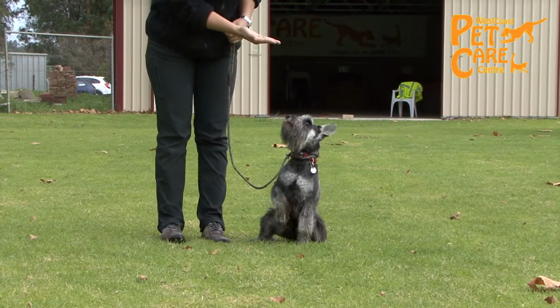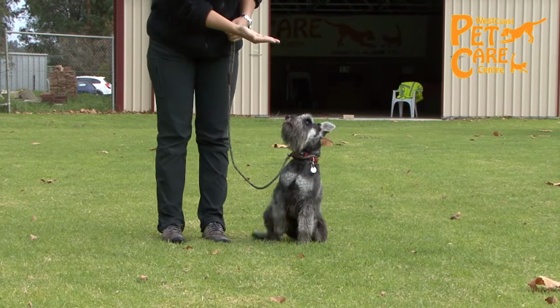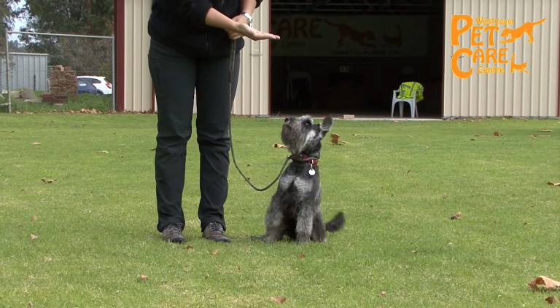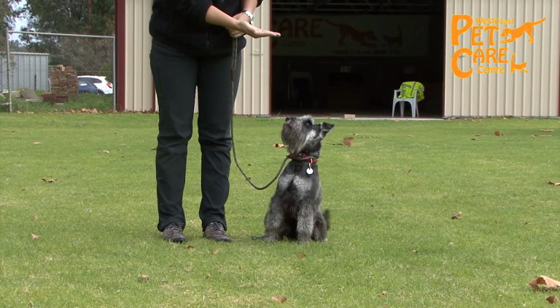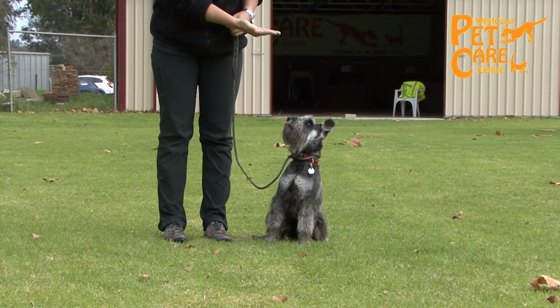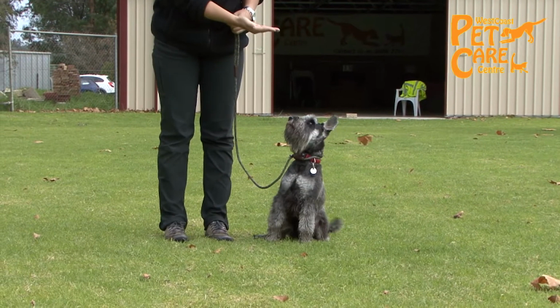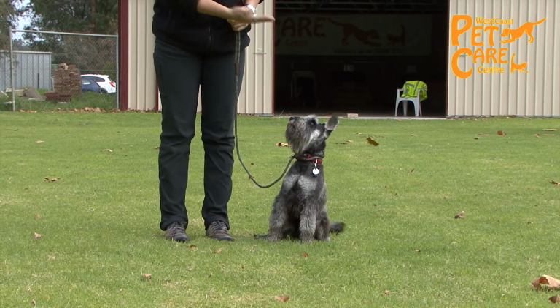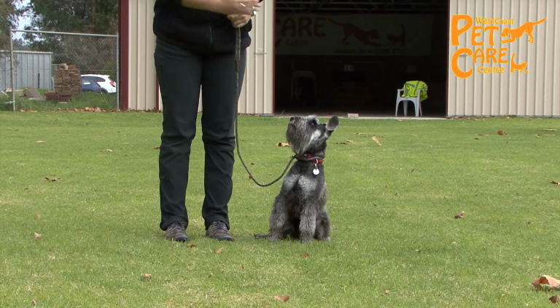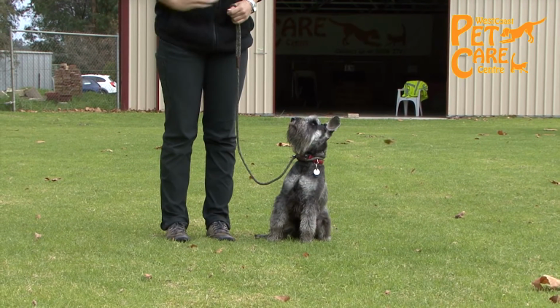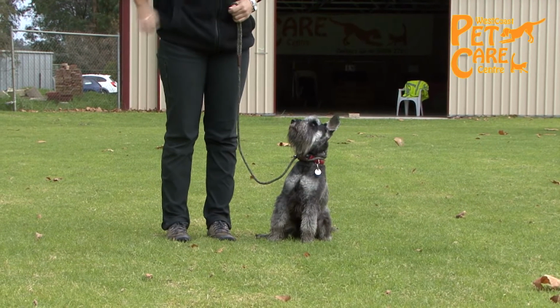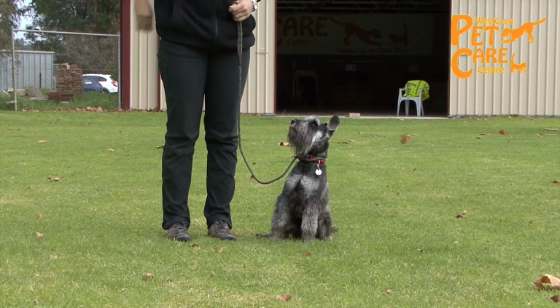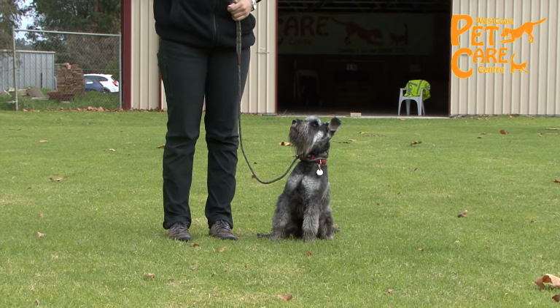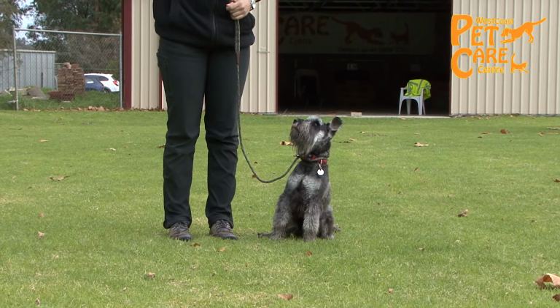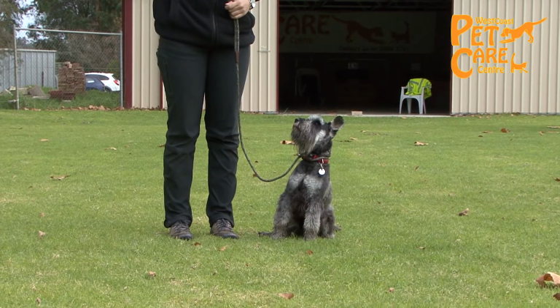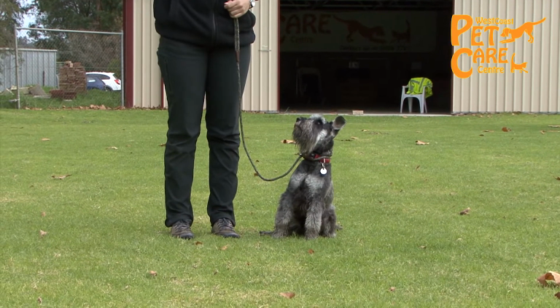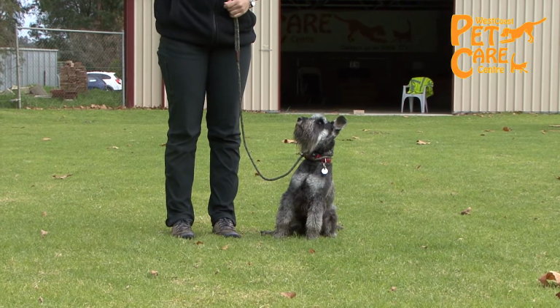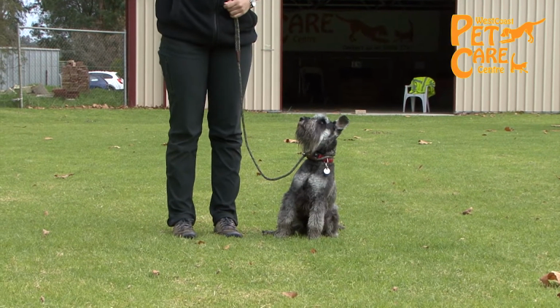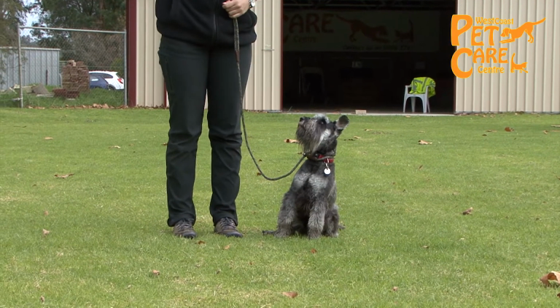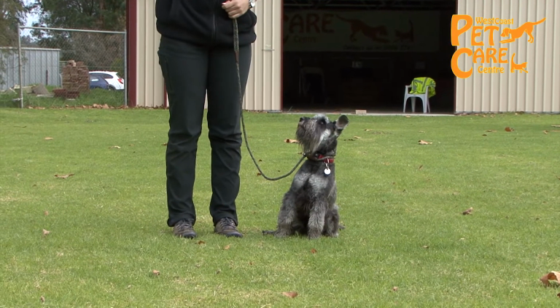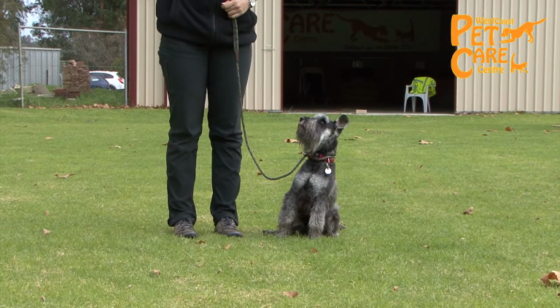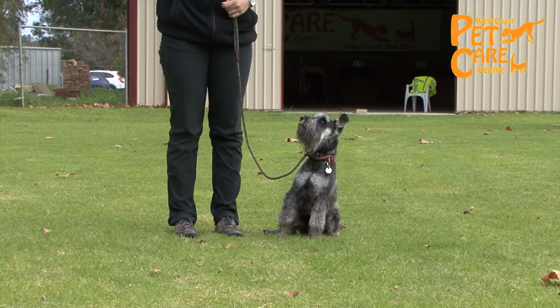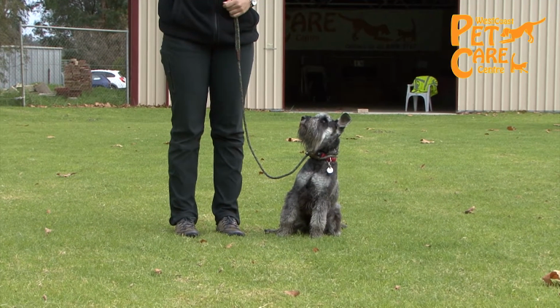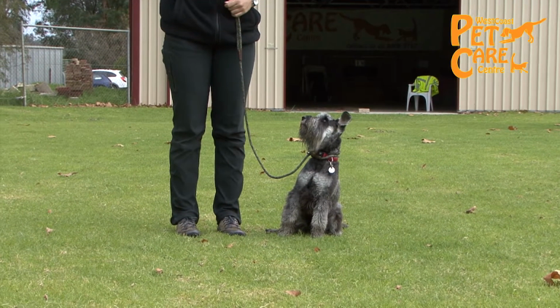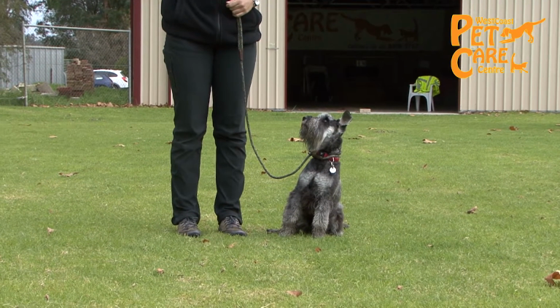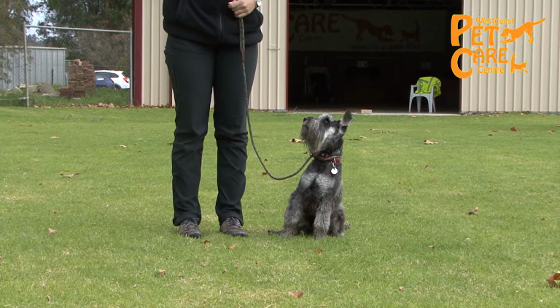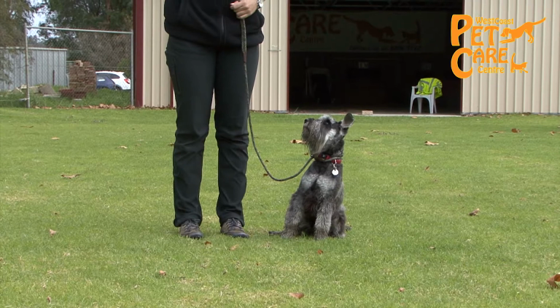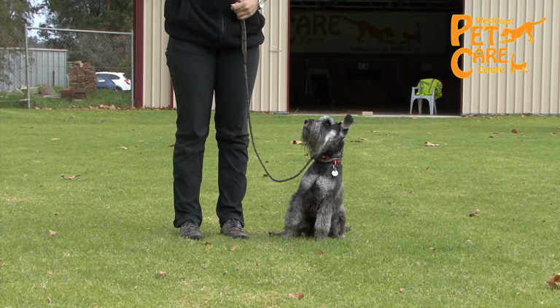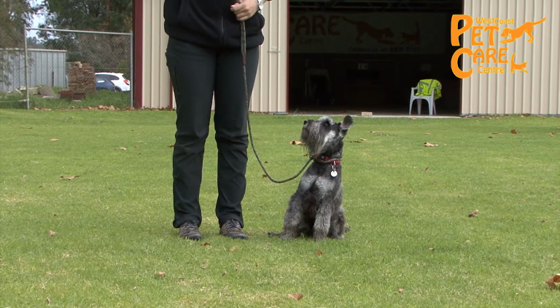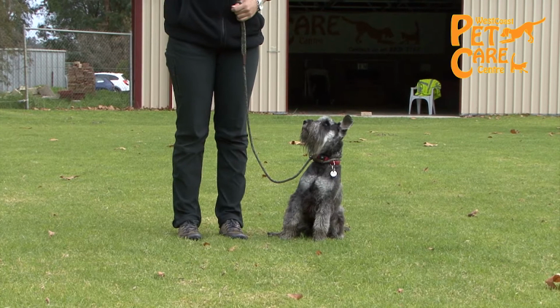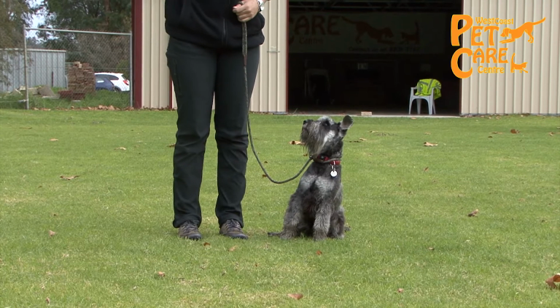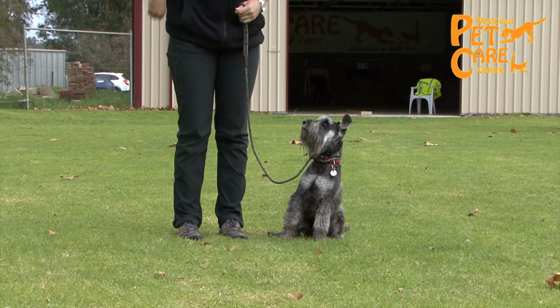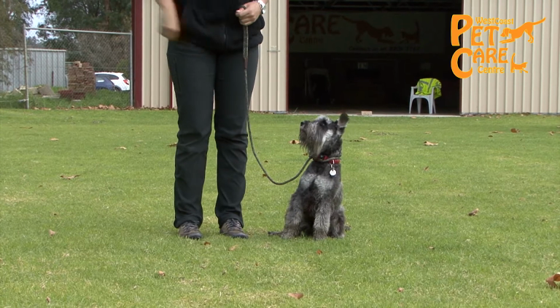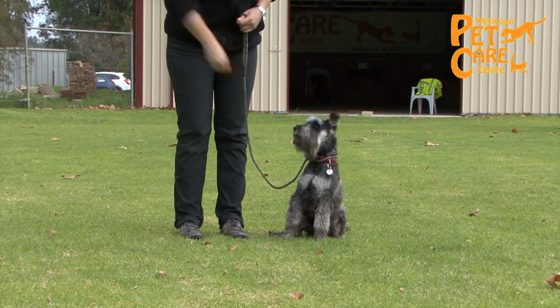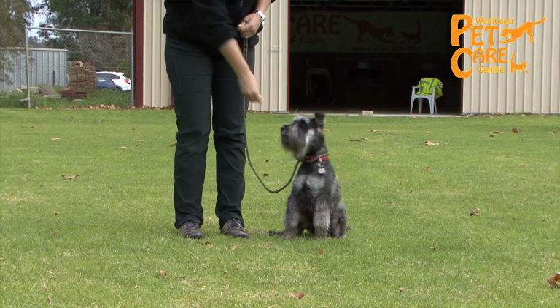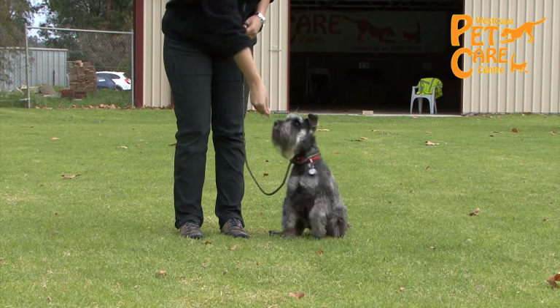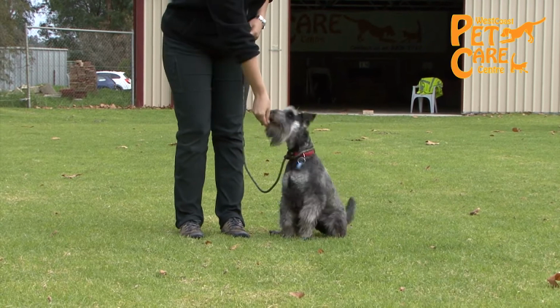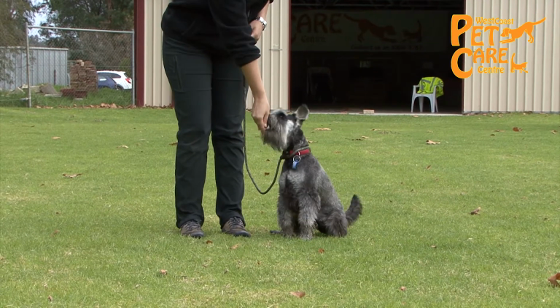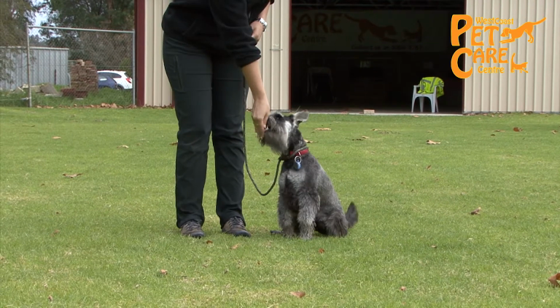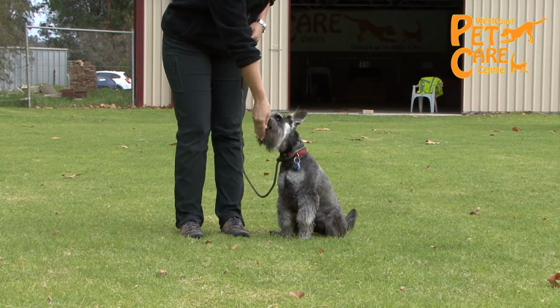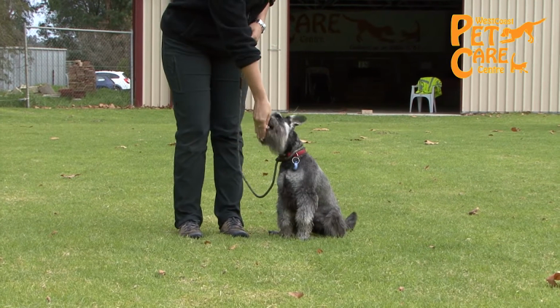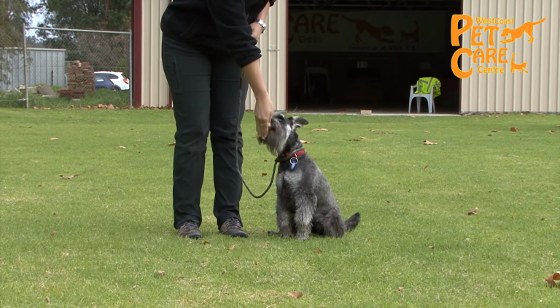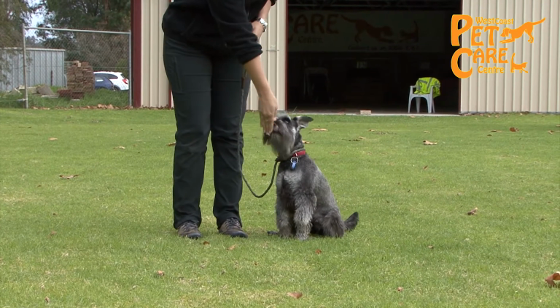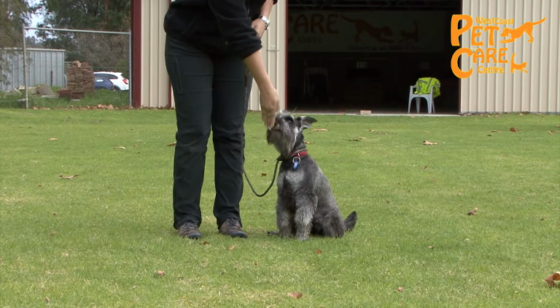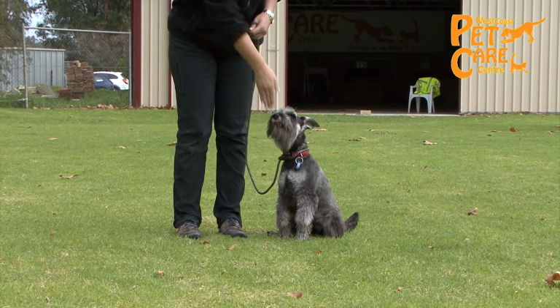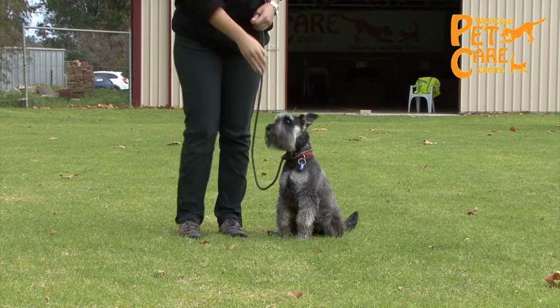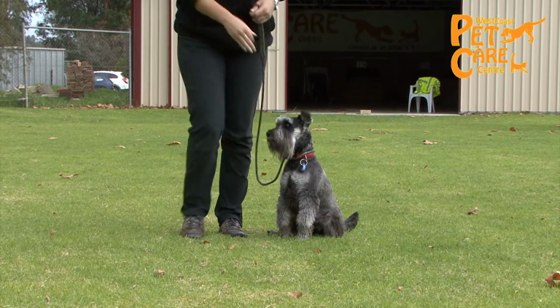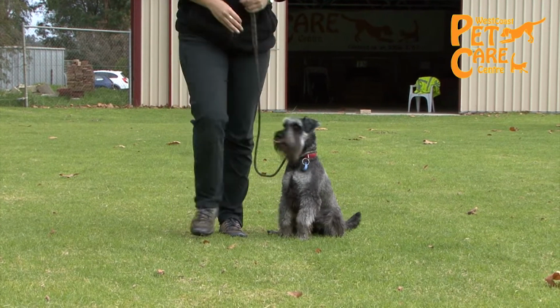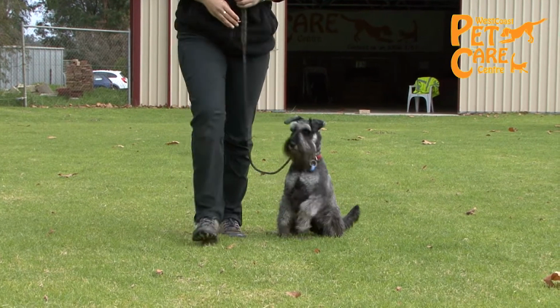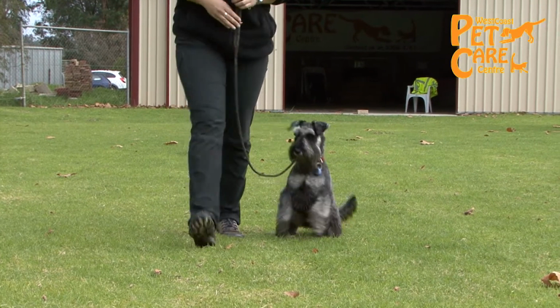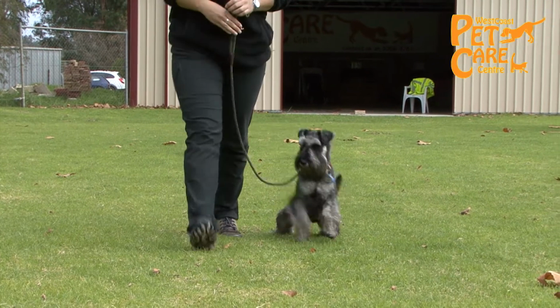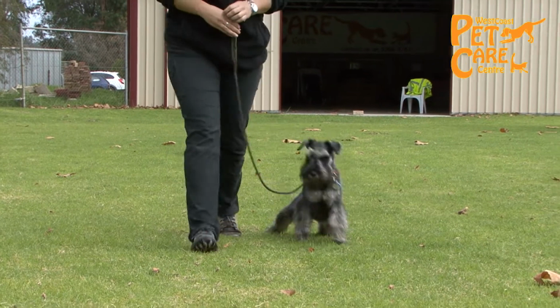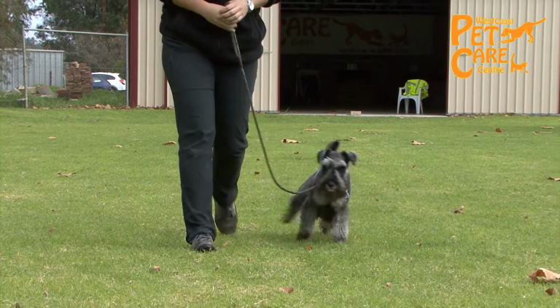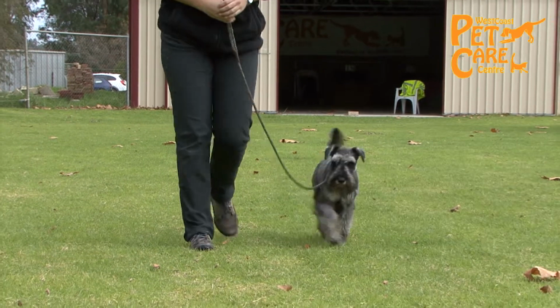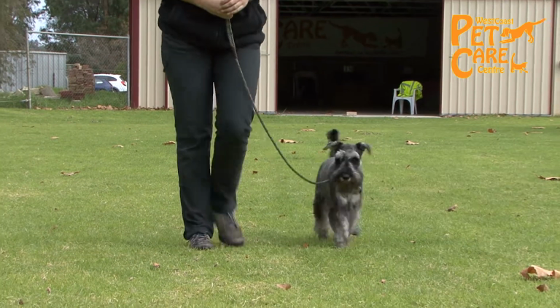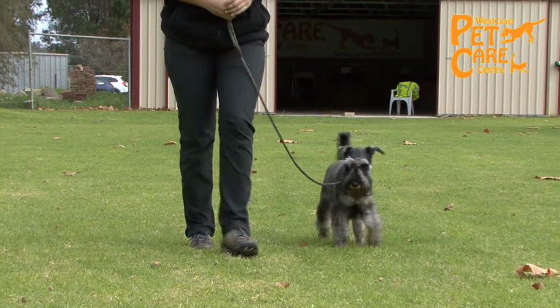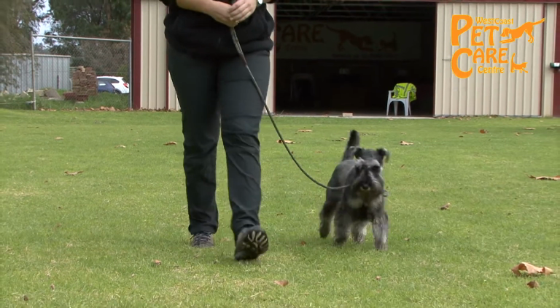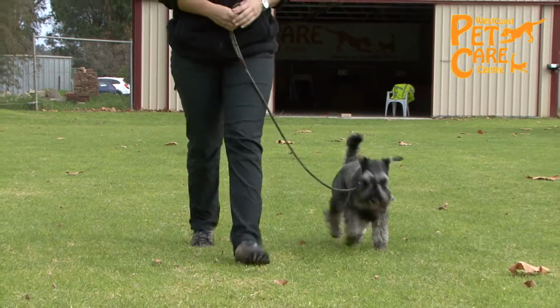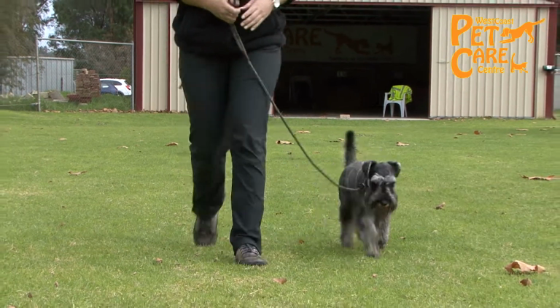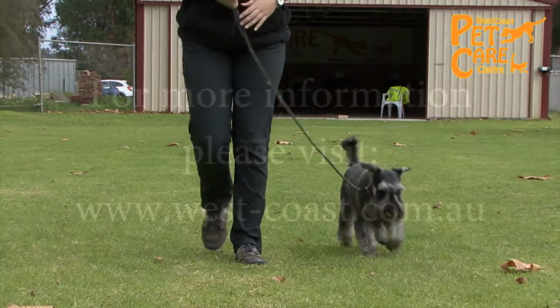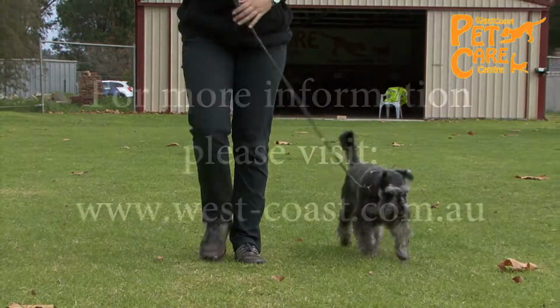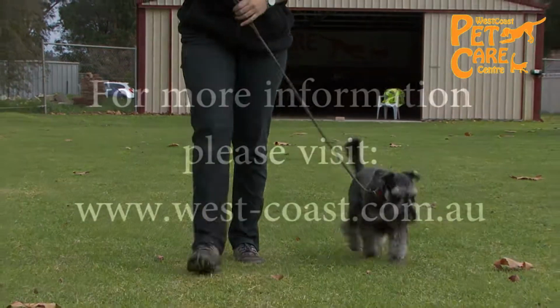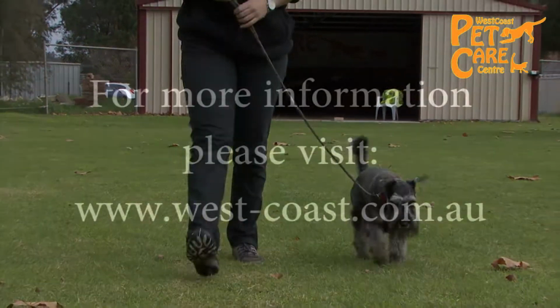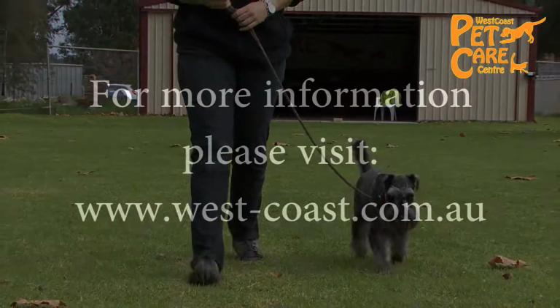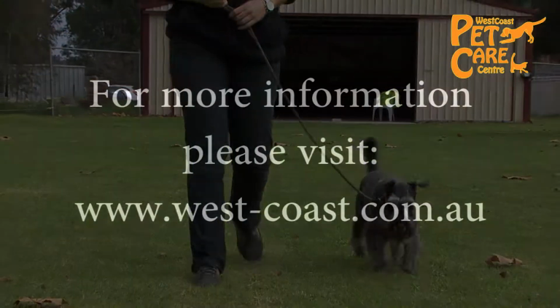Once your puppy is consistently following the treat into a sit position, you can begin to introduce the command sit while they are doing it.